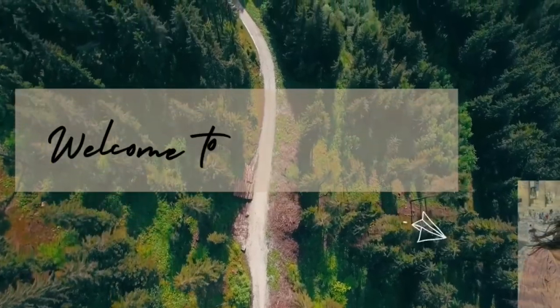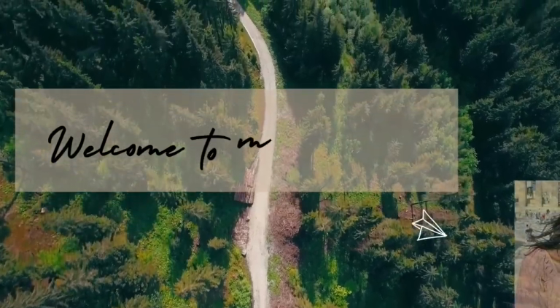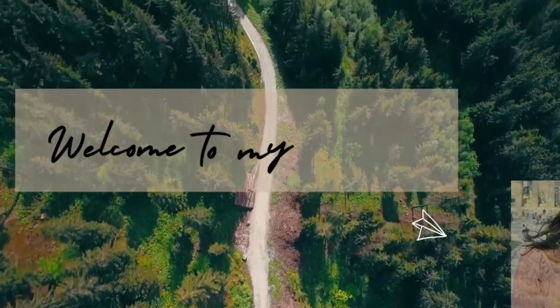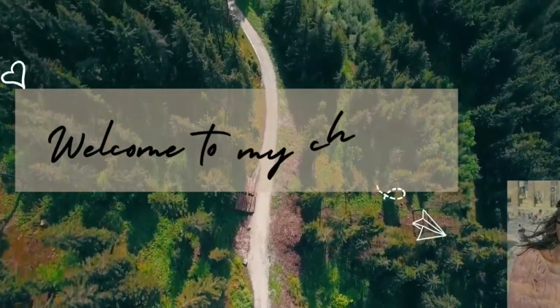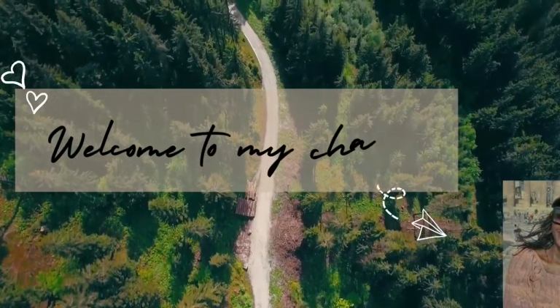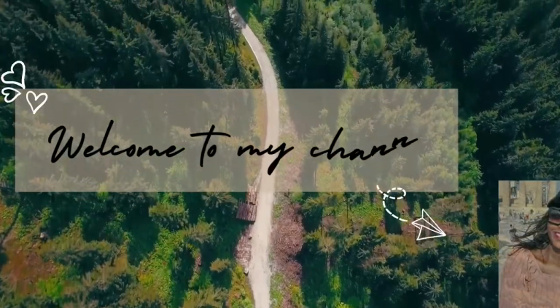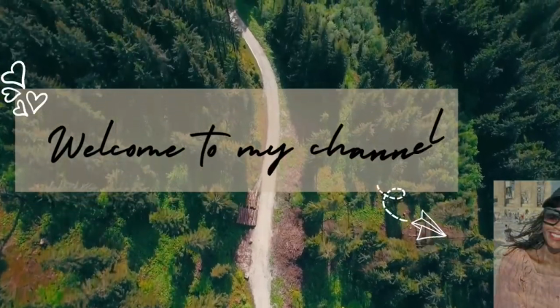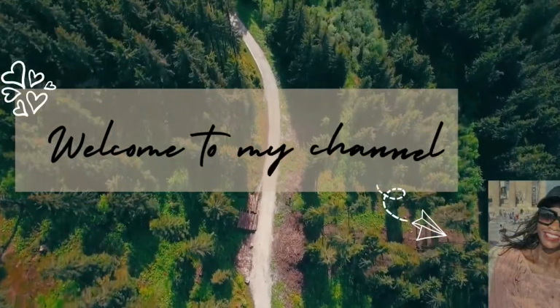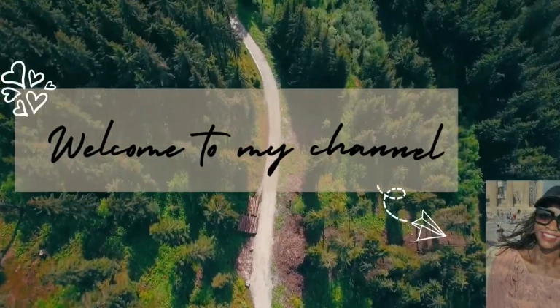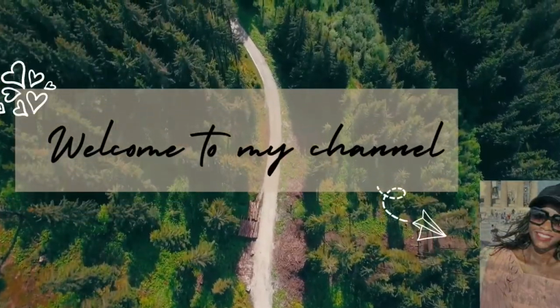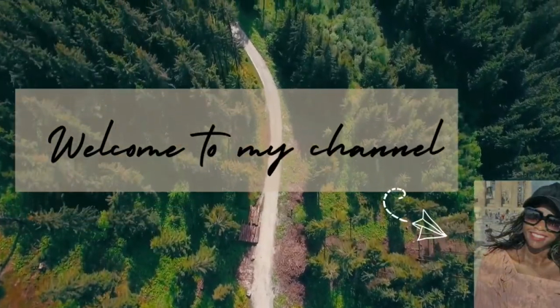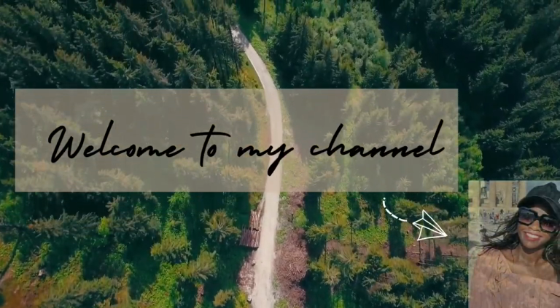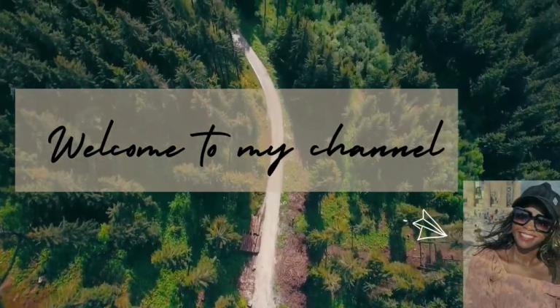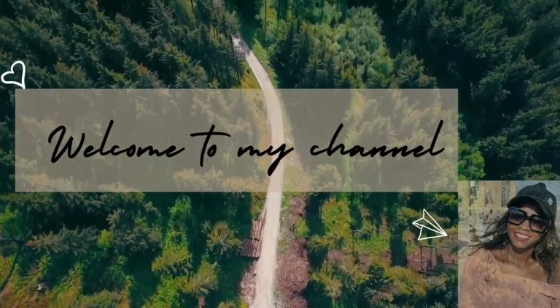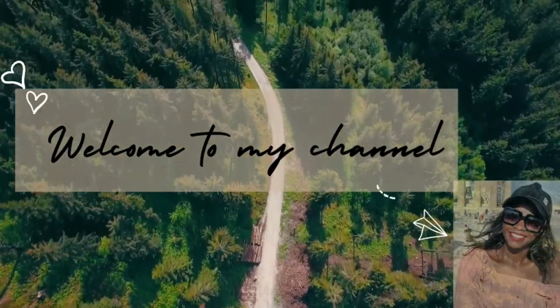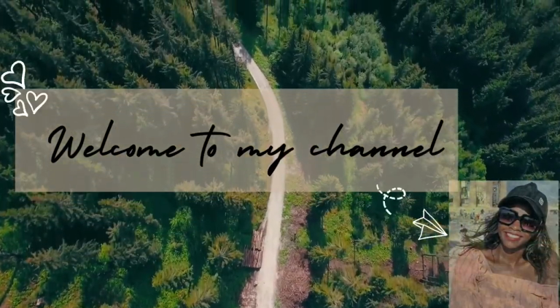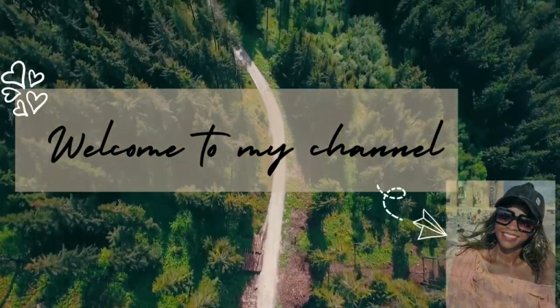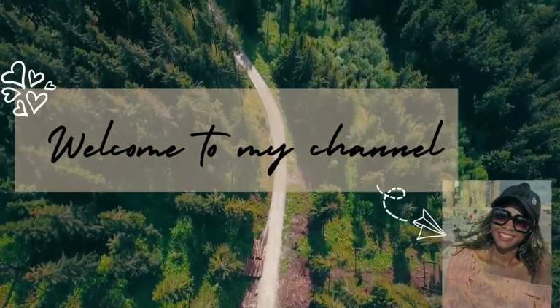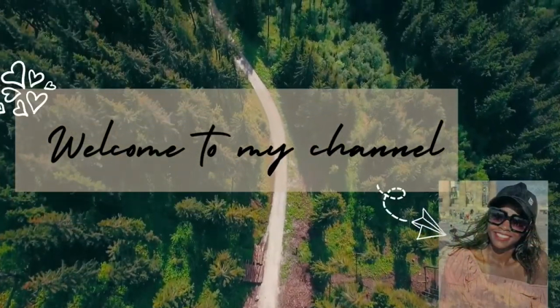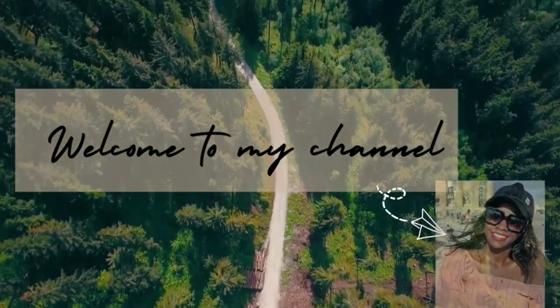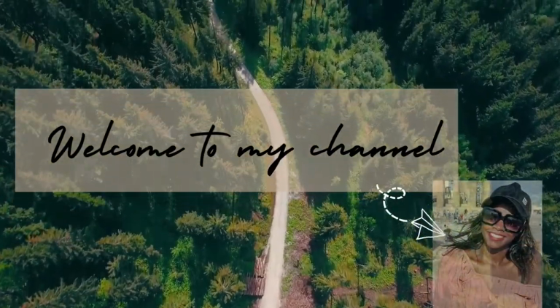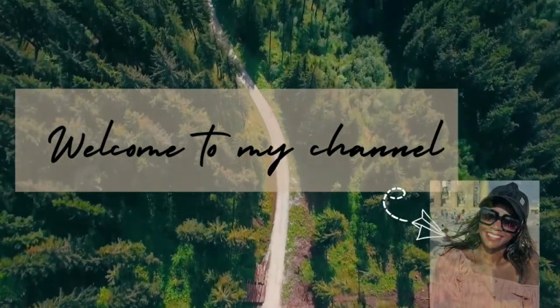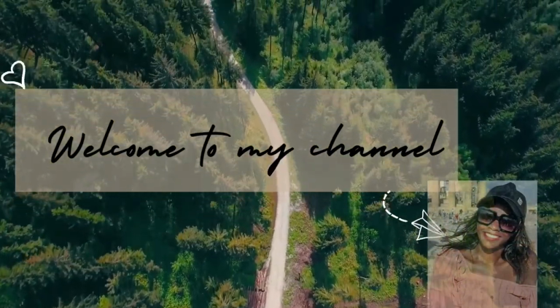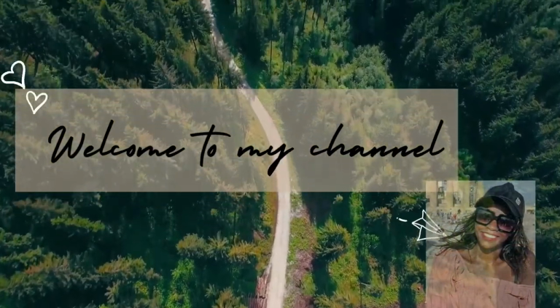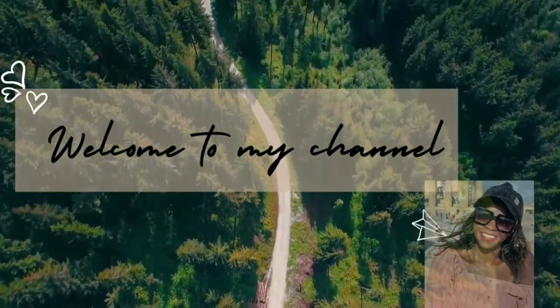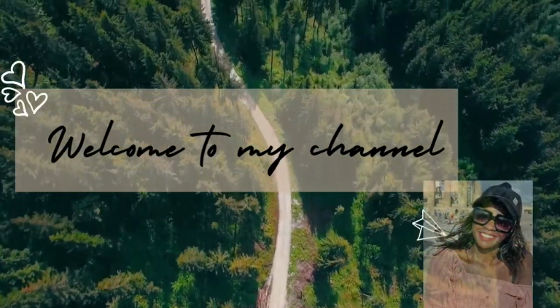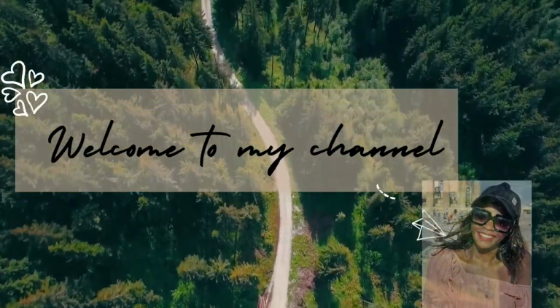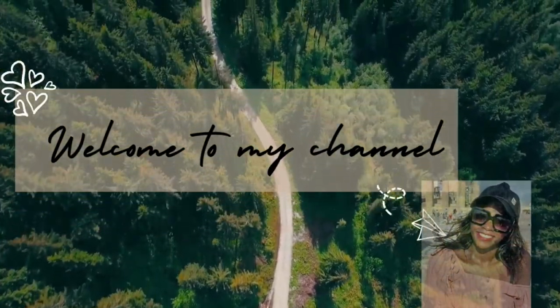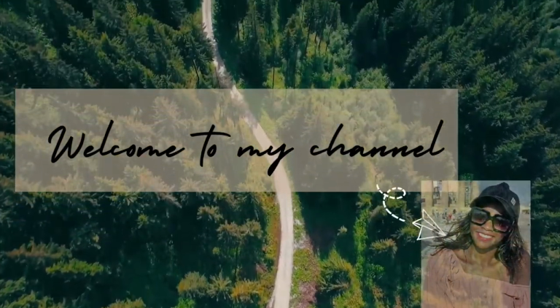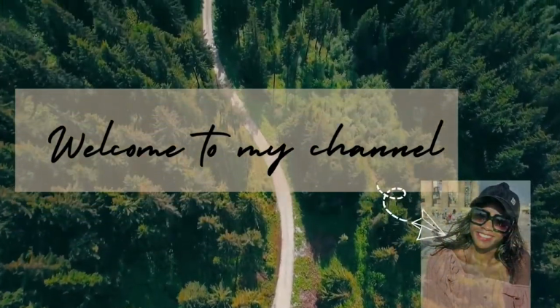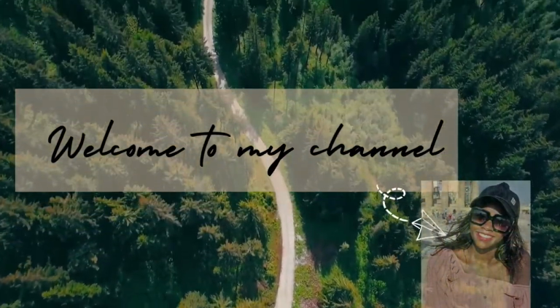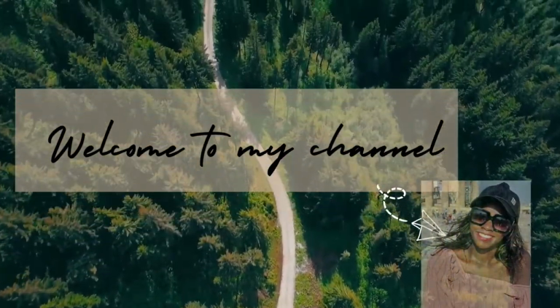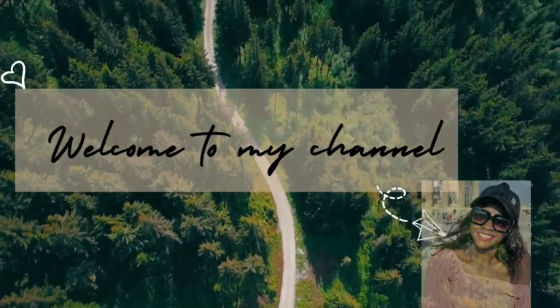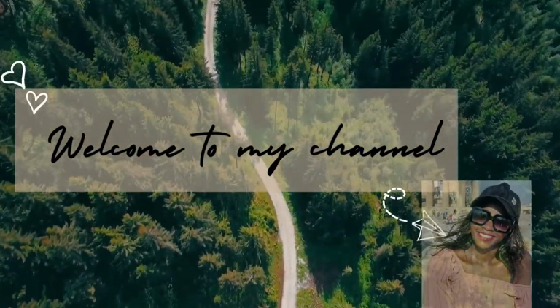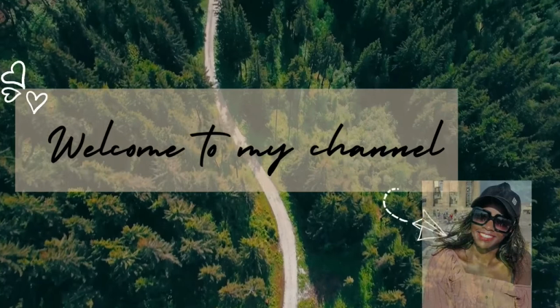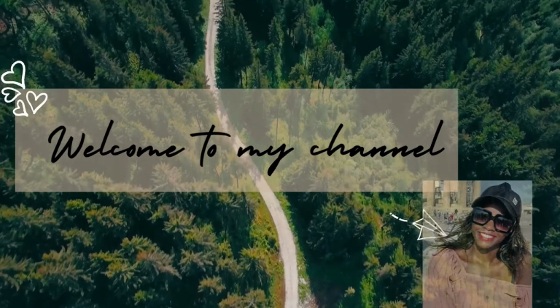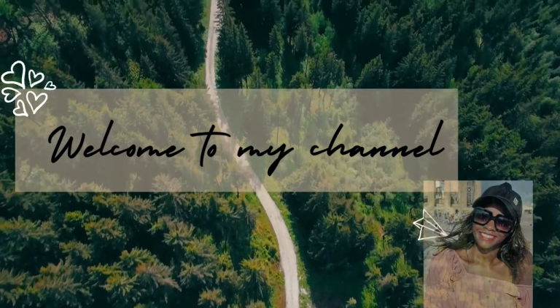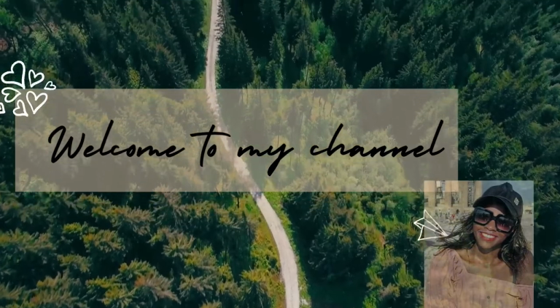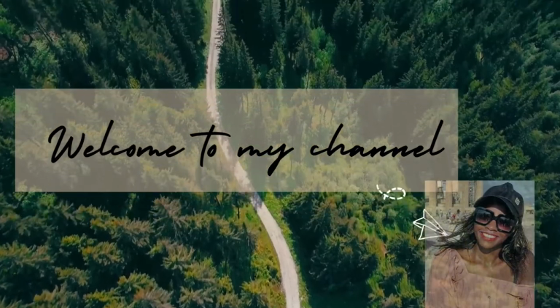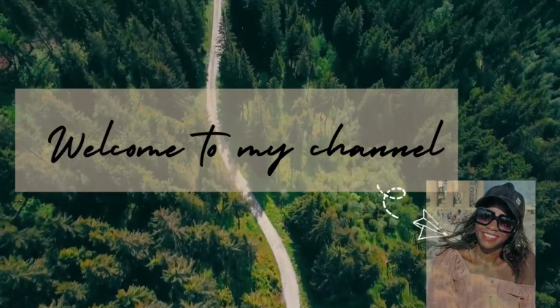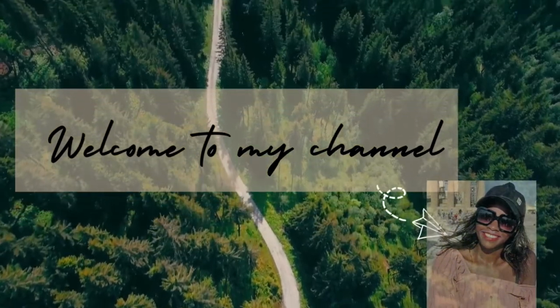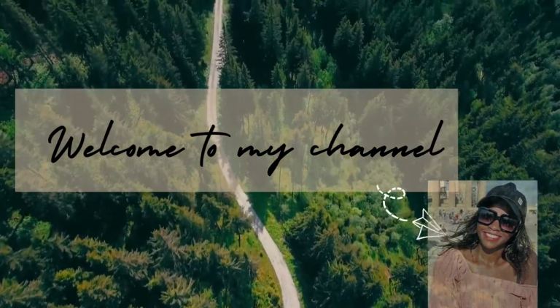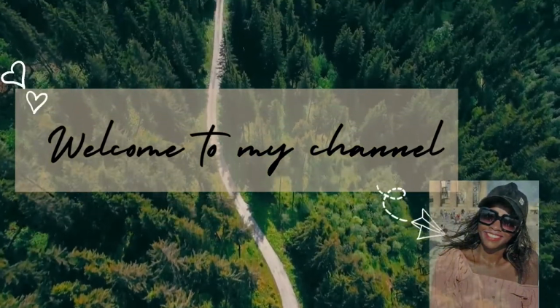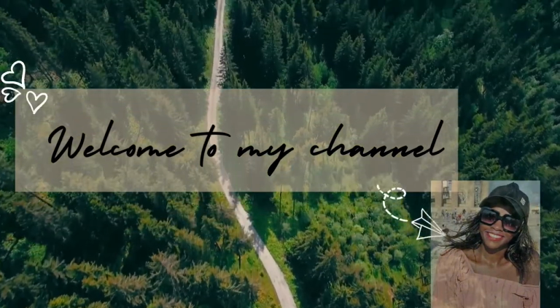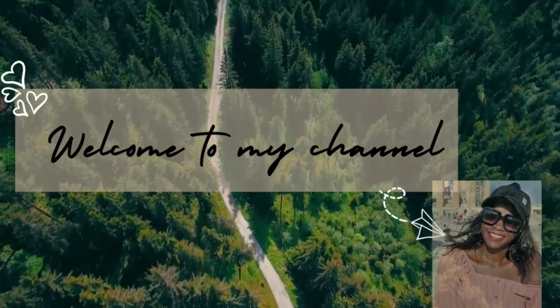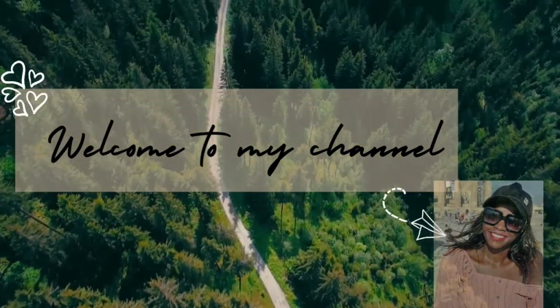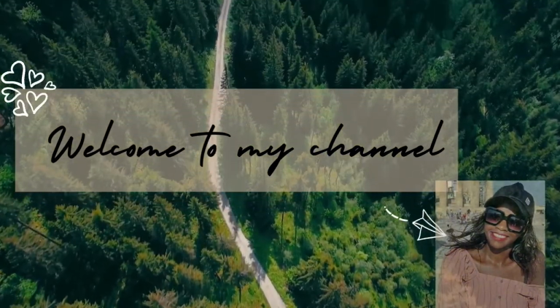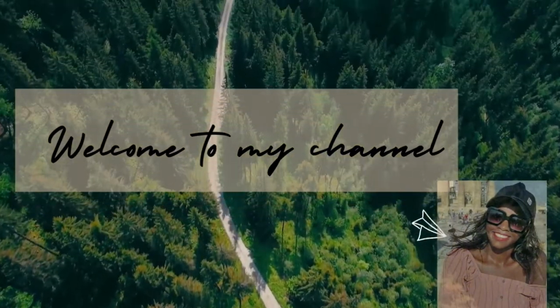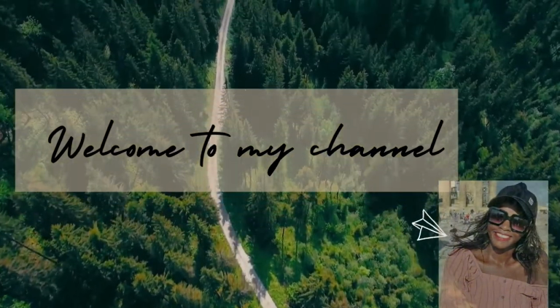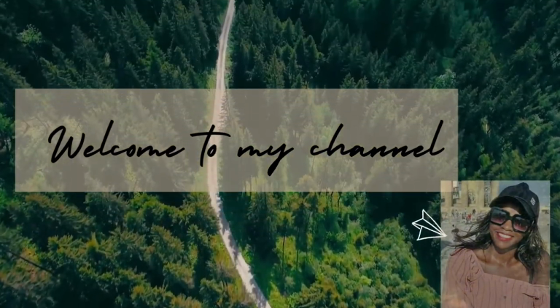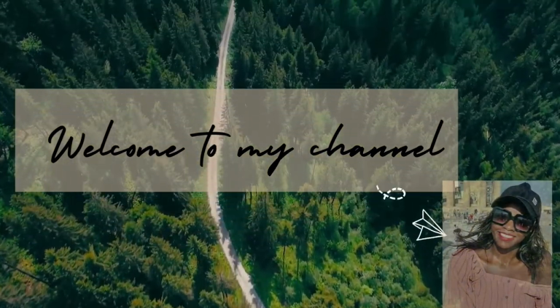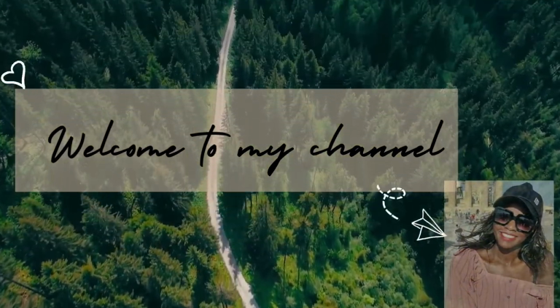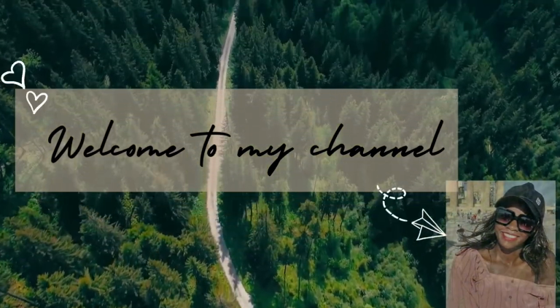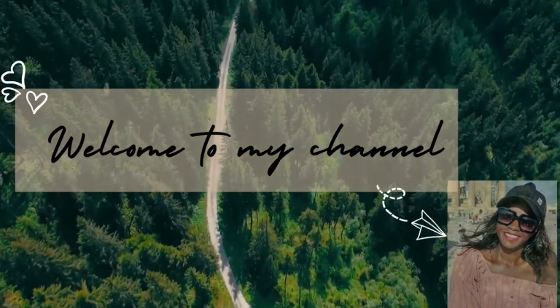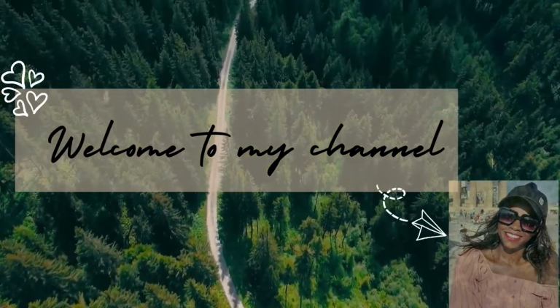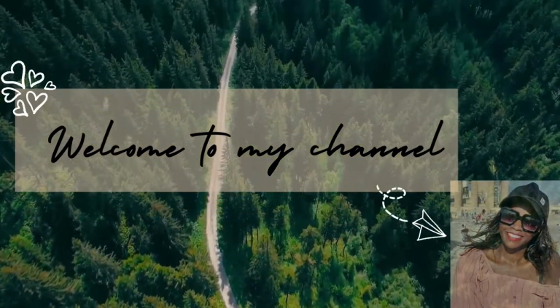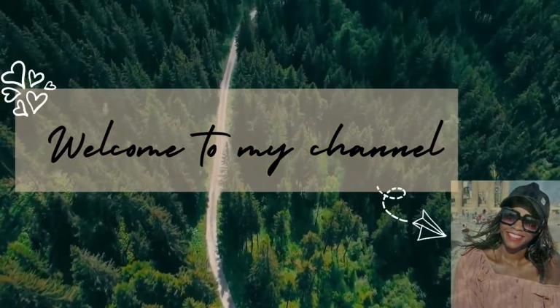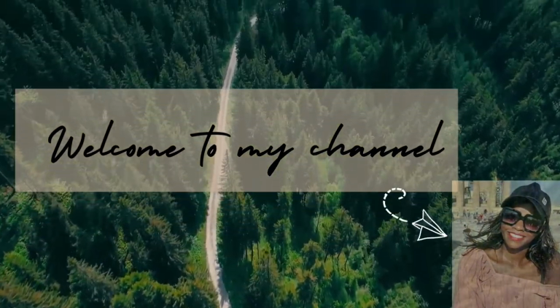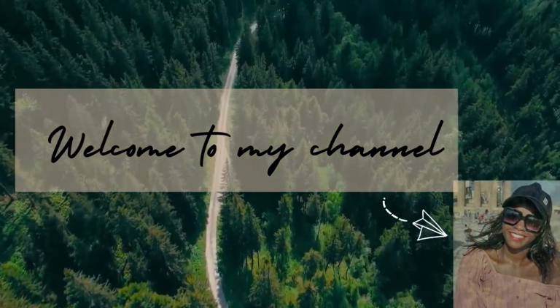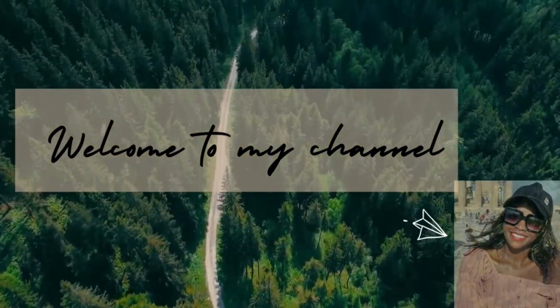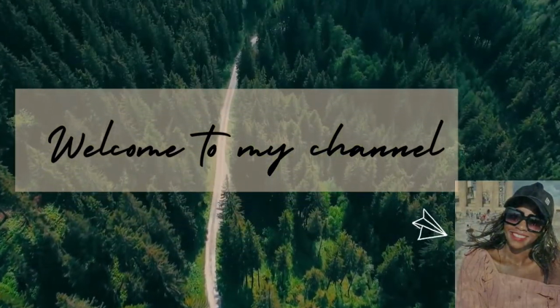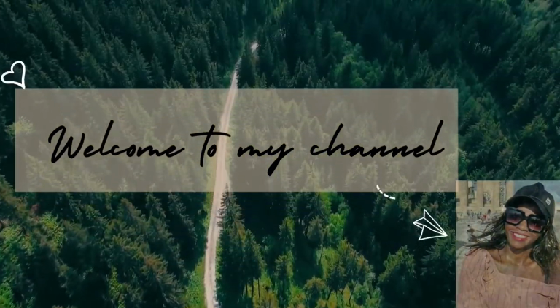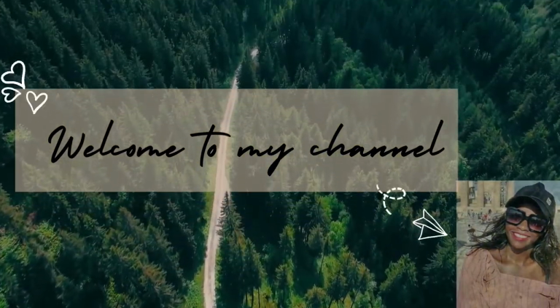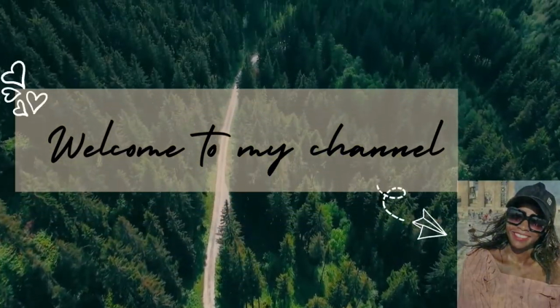Hello there, thank you so much for clicking on to this video. I'm Grace Akambi, welcome to my channel.